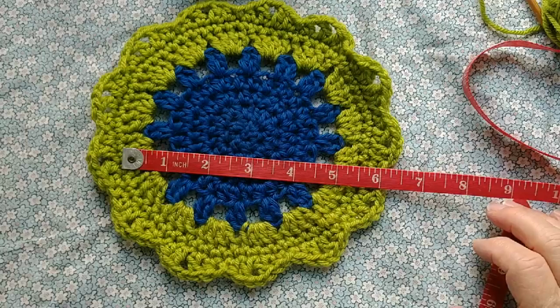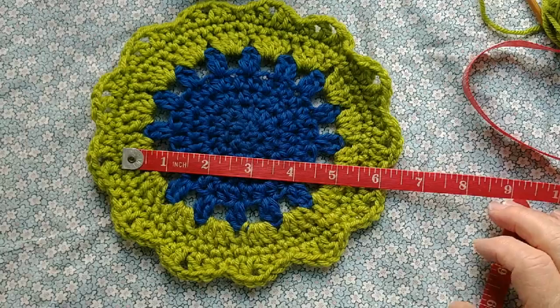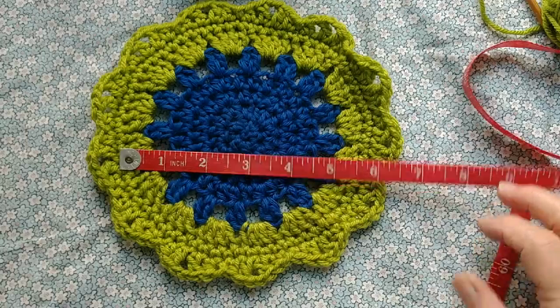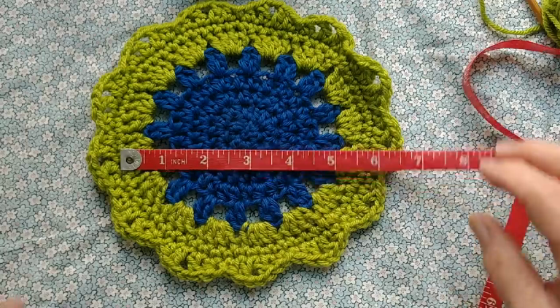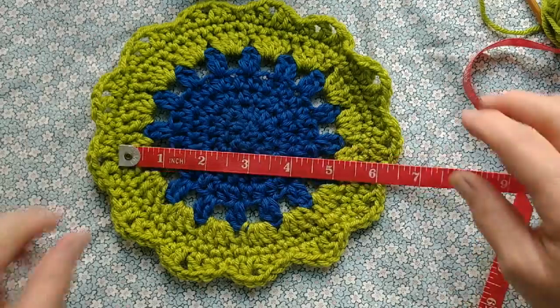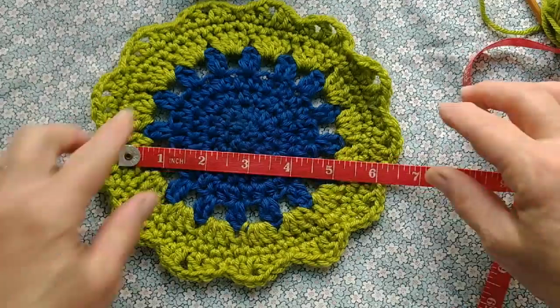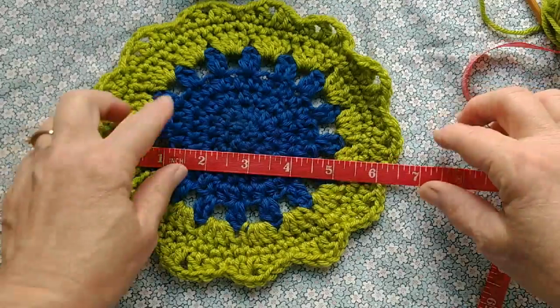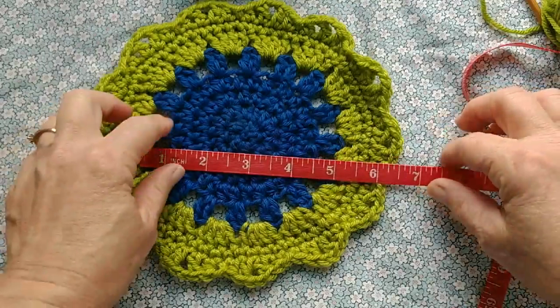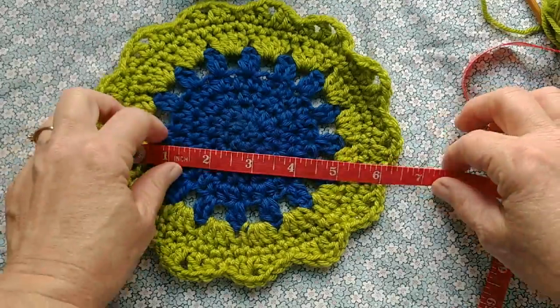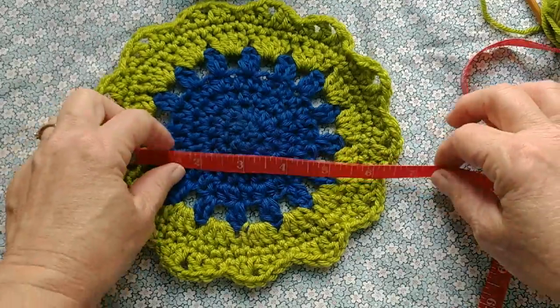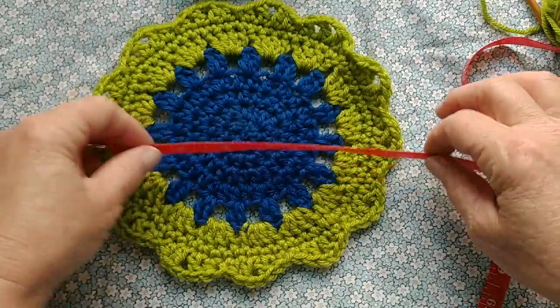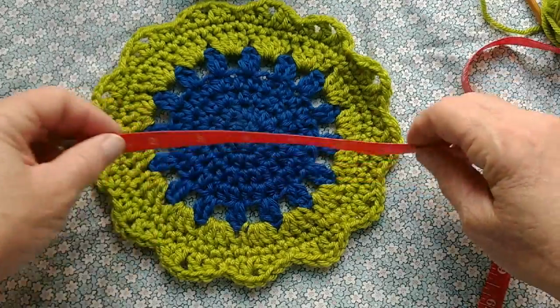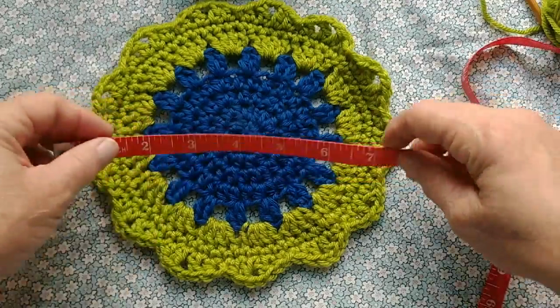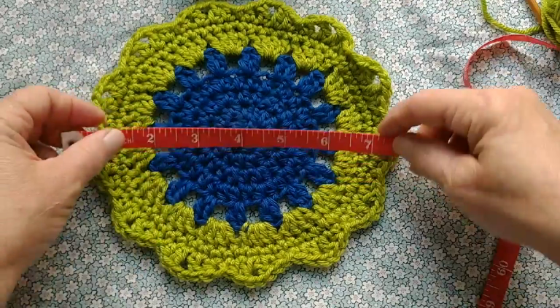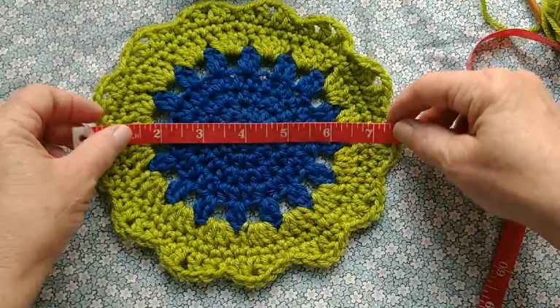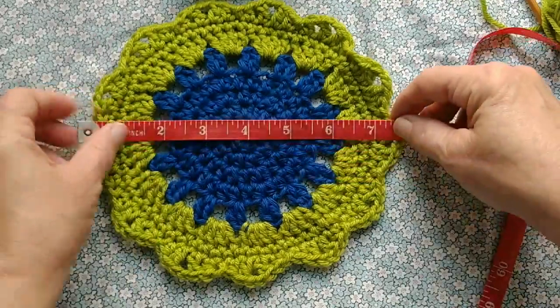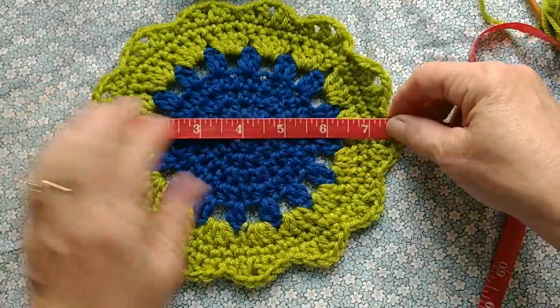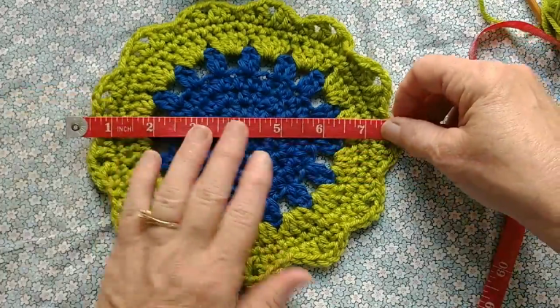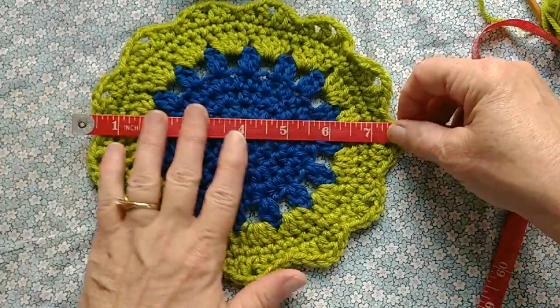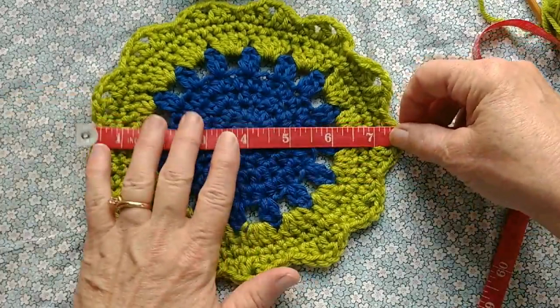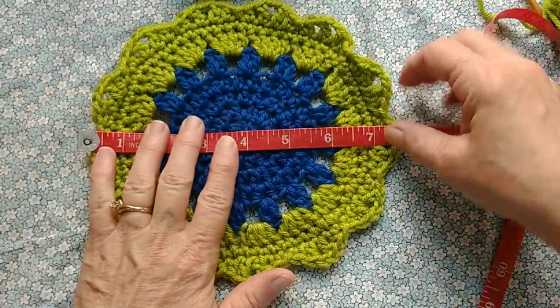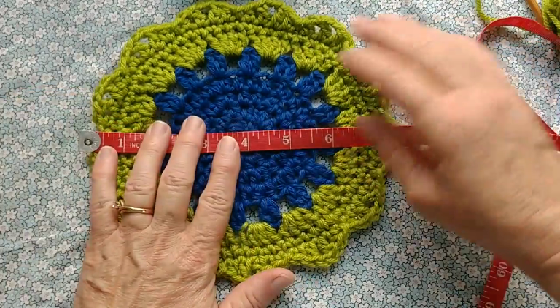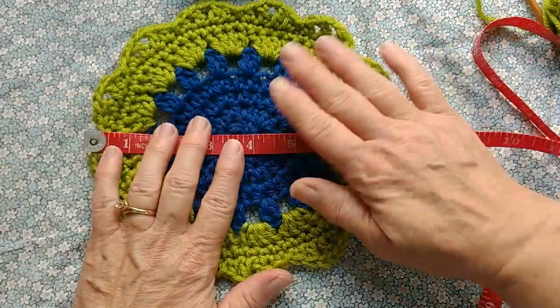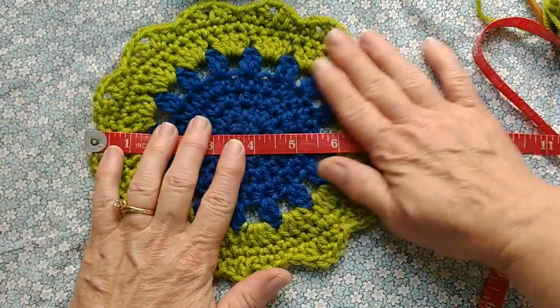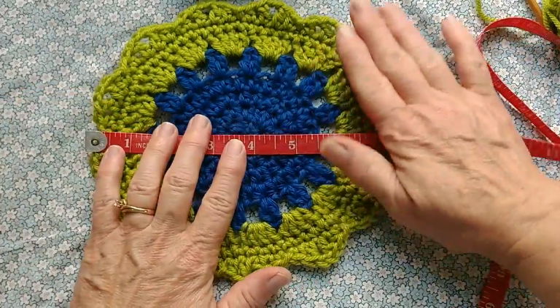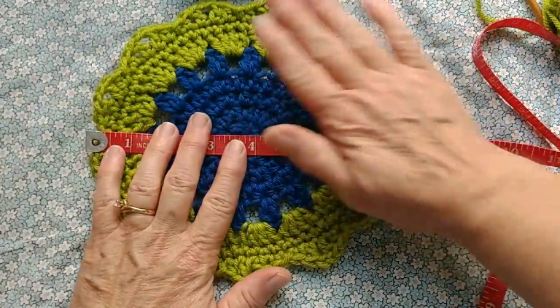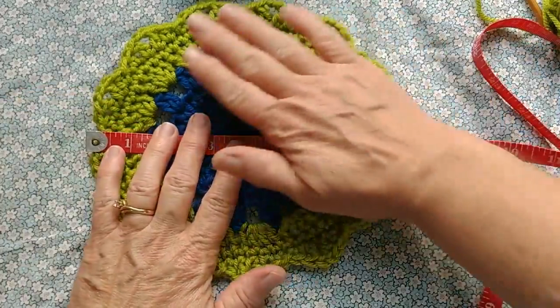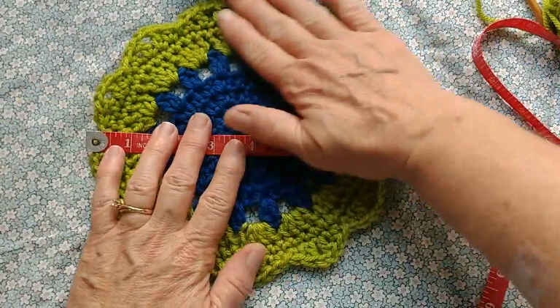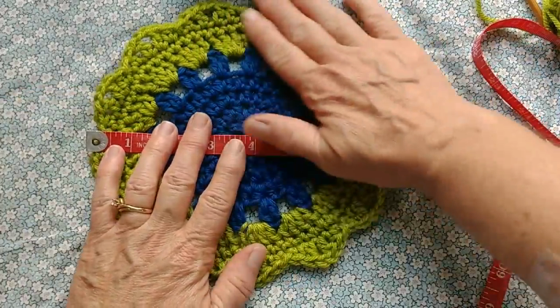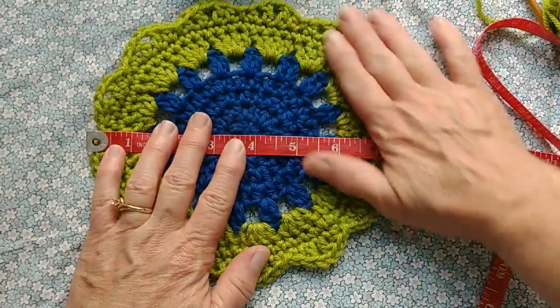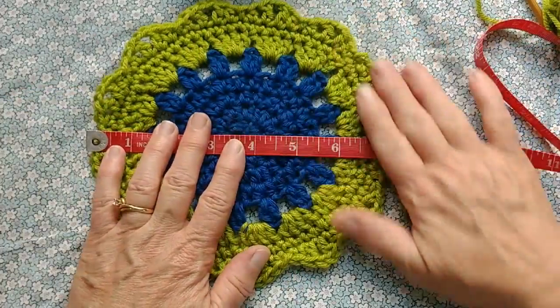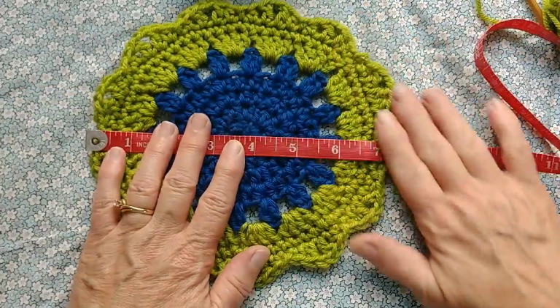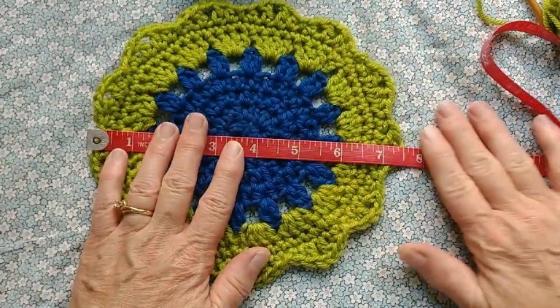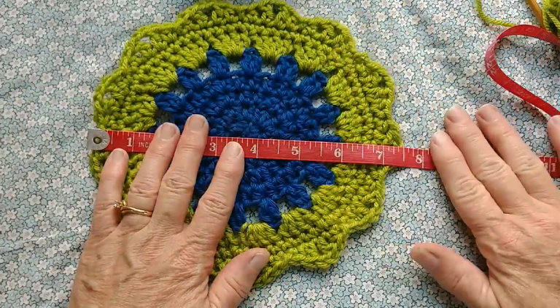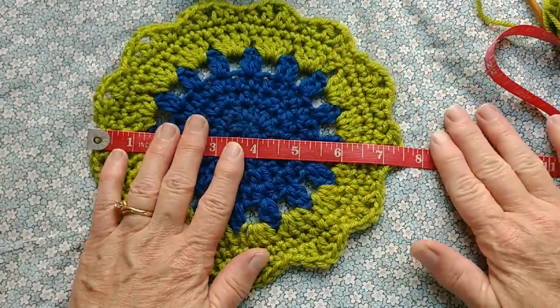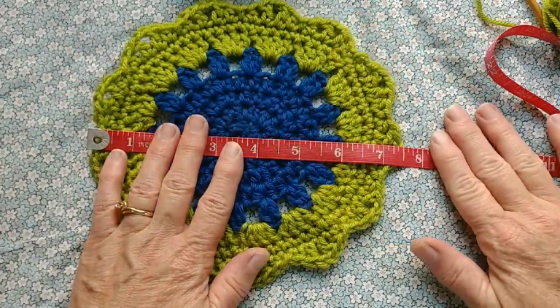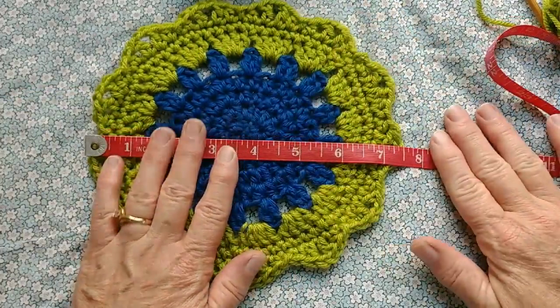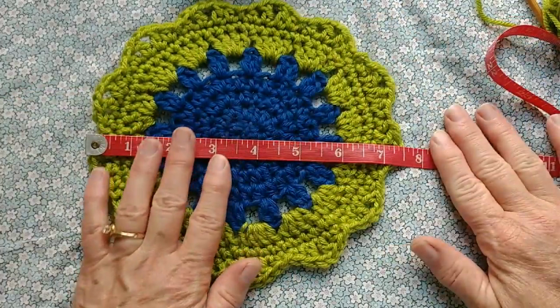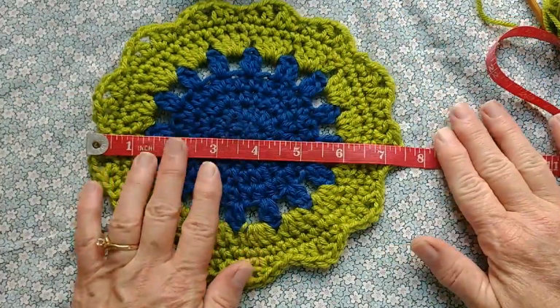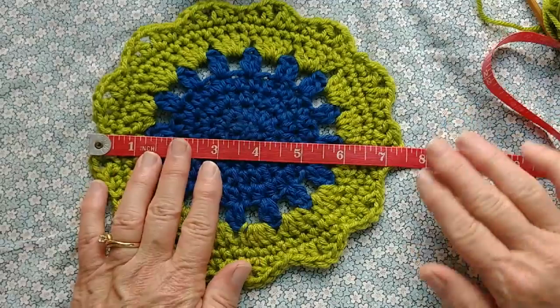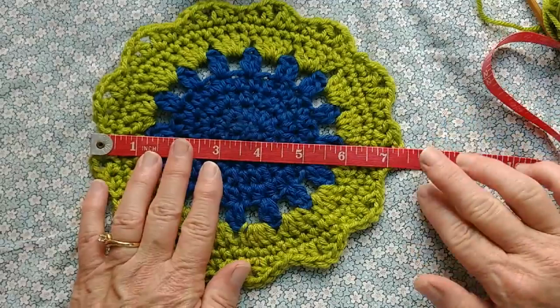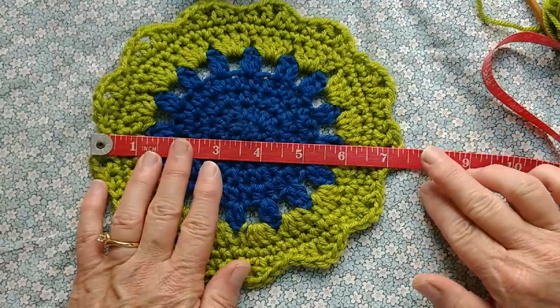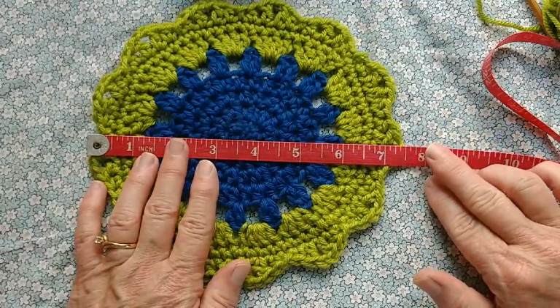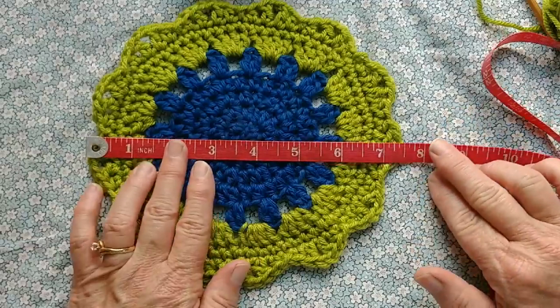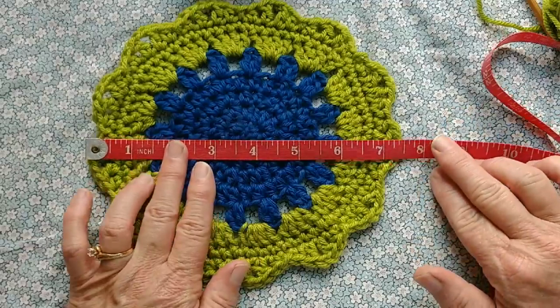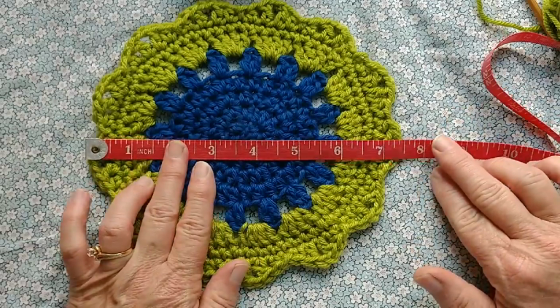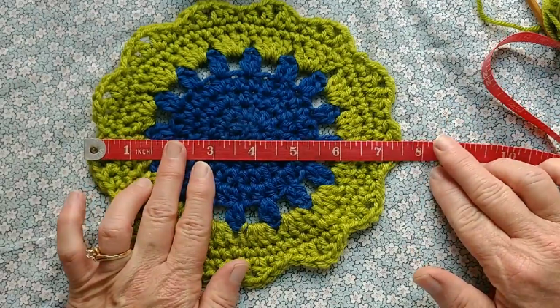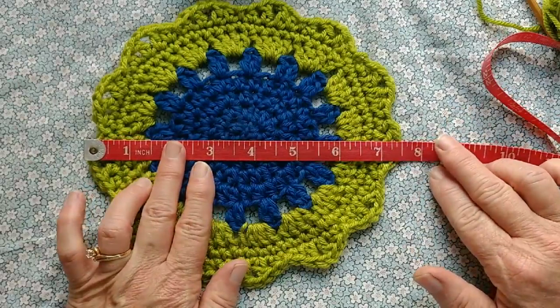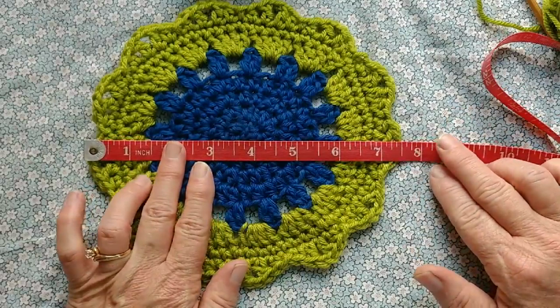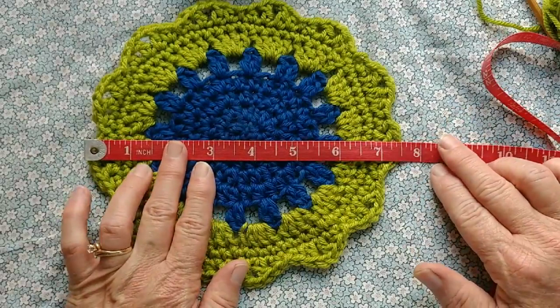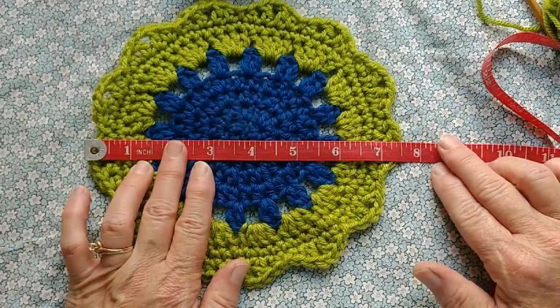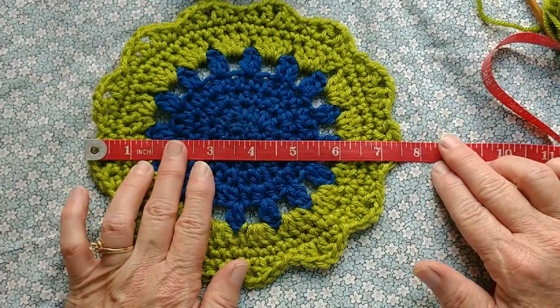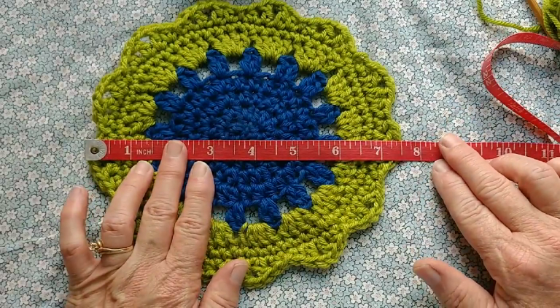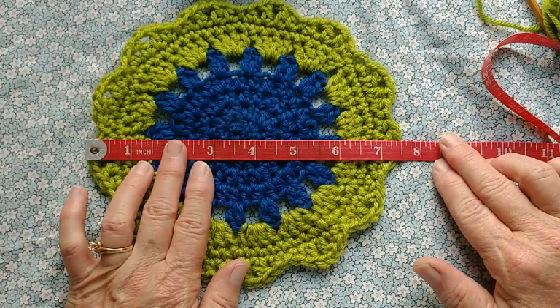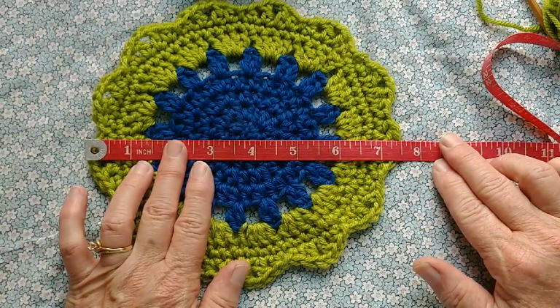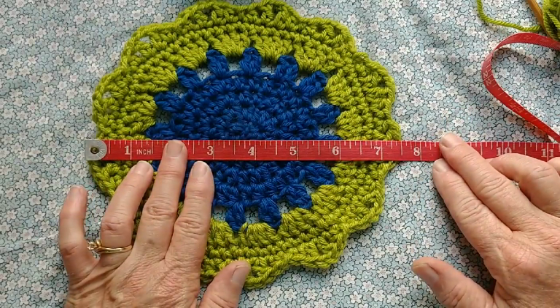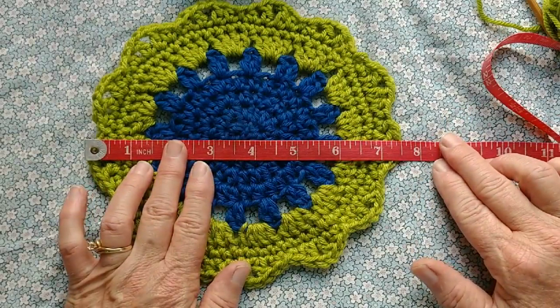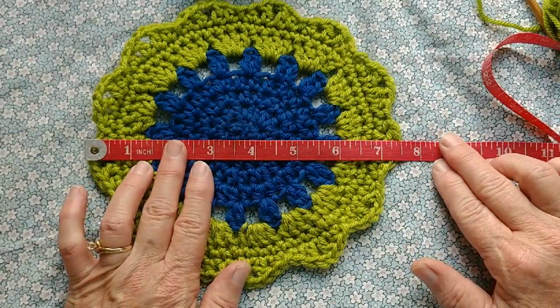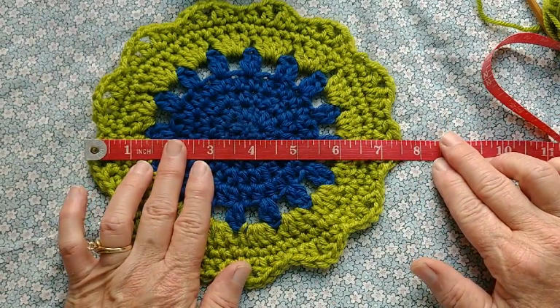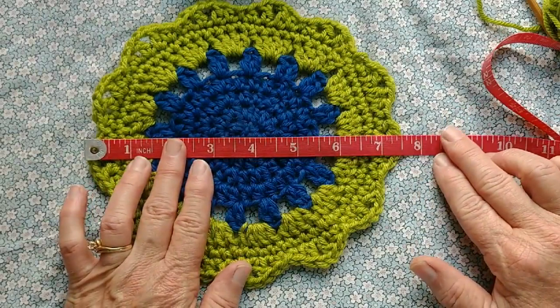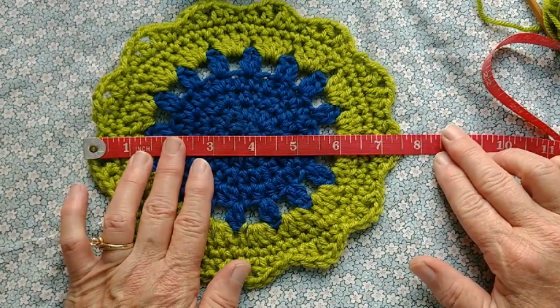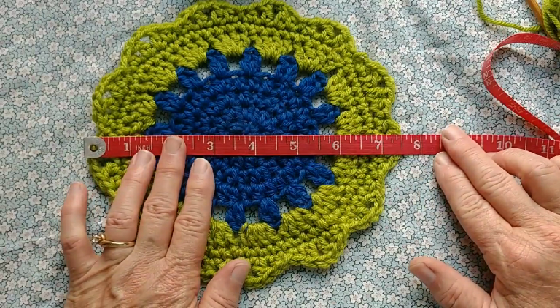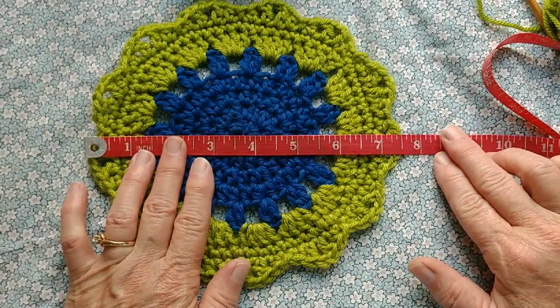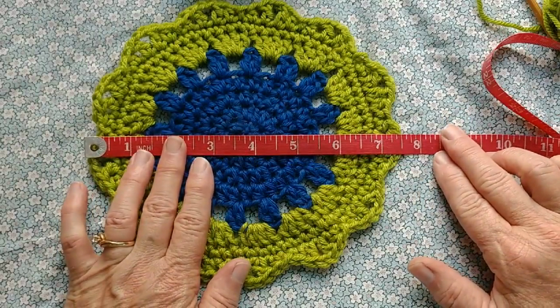Here's what we're going to make today. This is a design by my friend Monique and she calls it the Nostalgia Coaster.